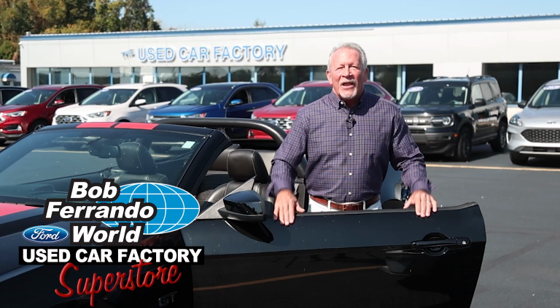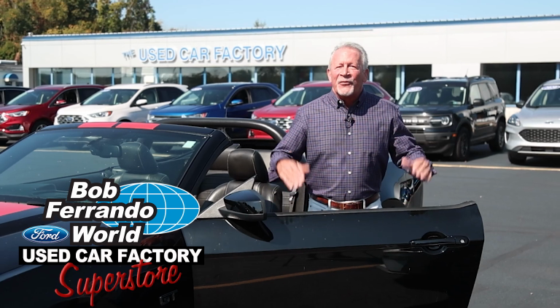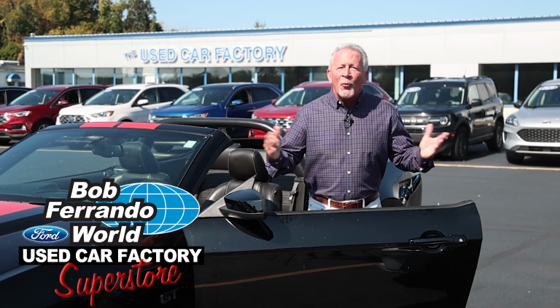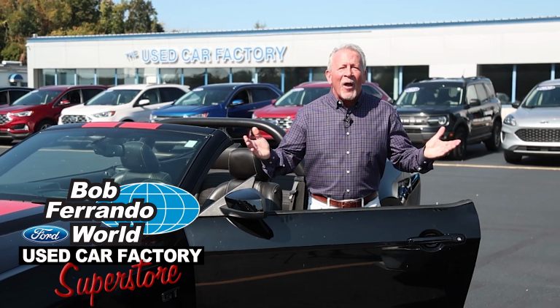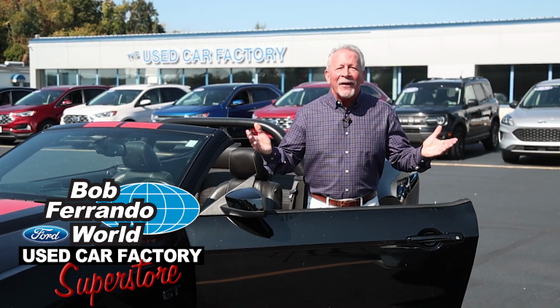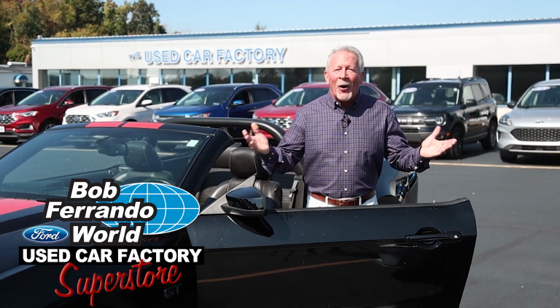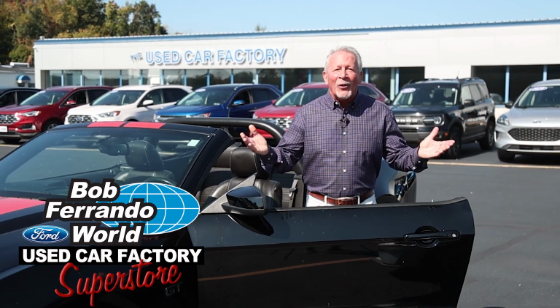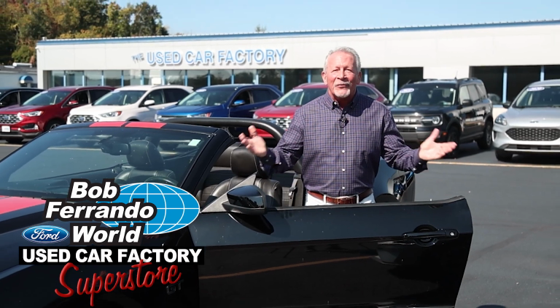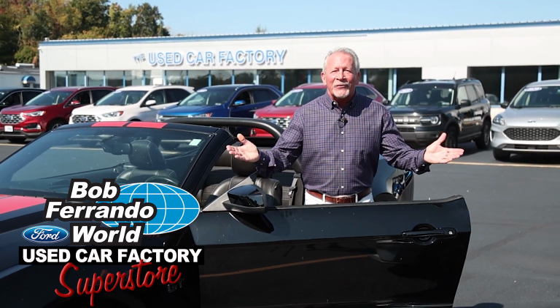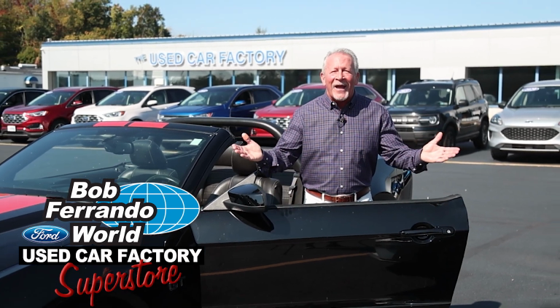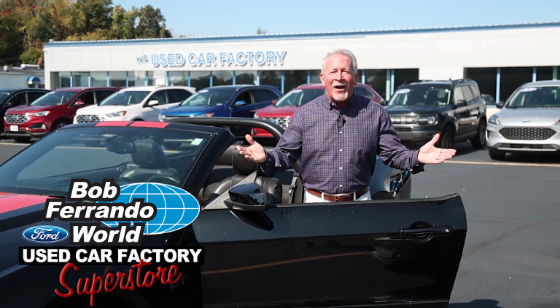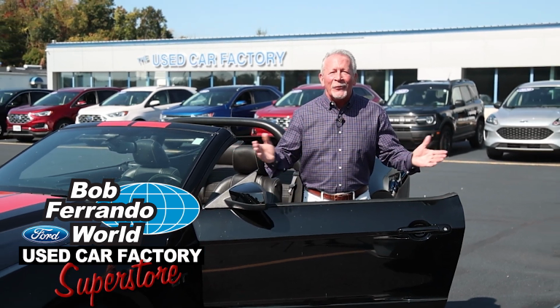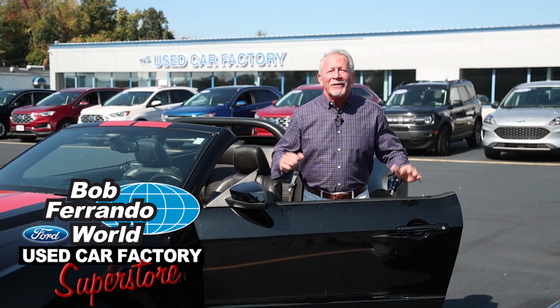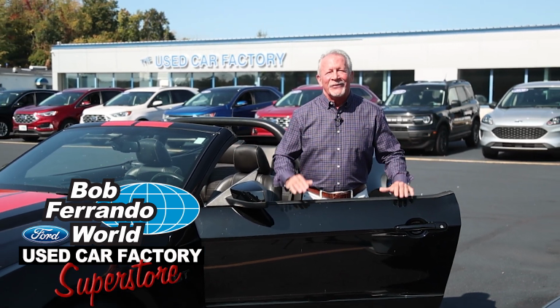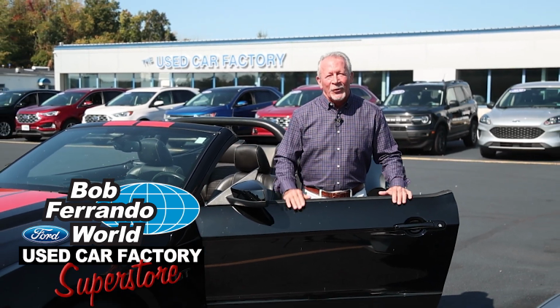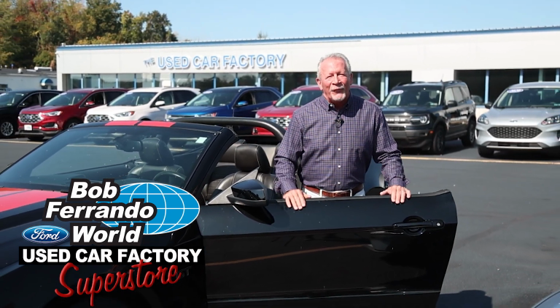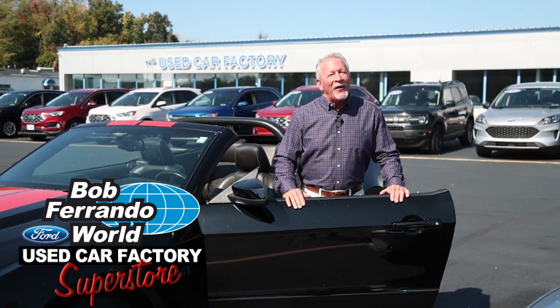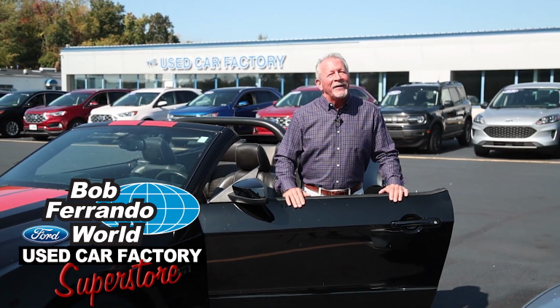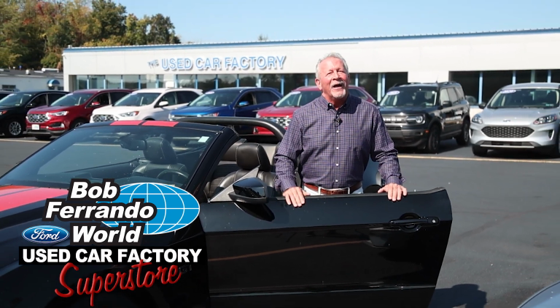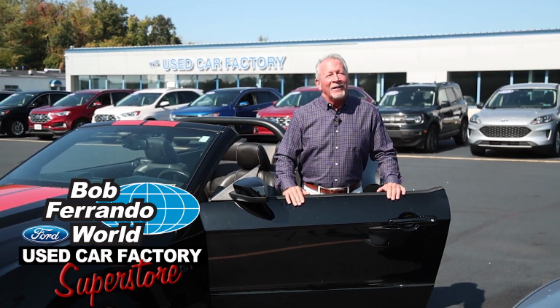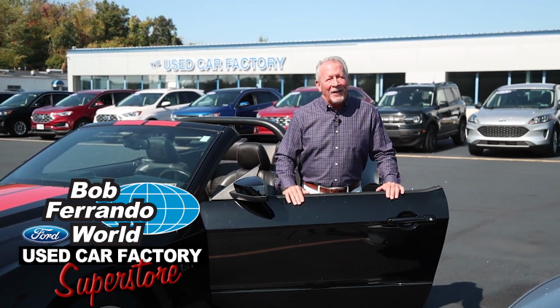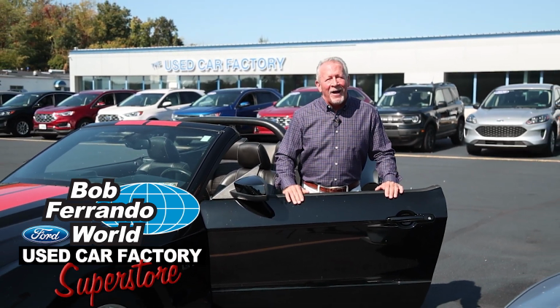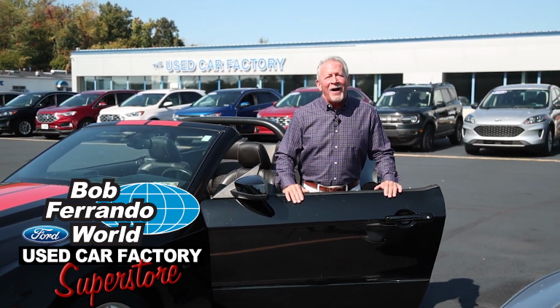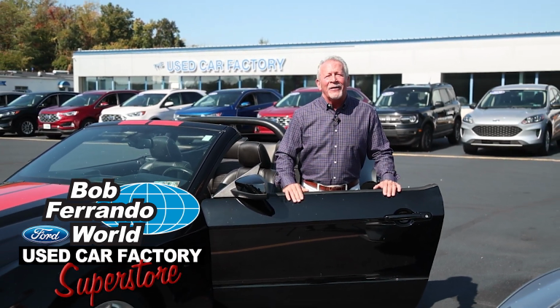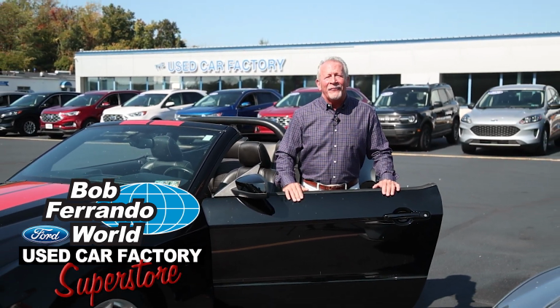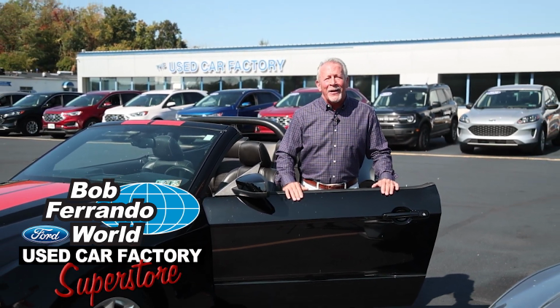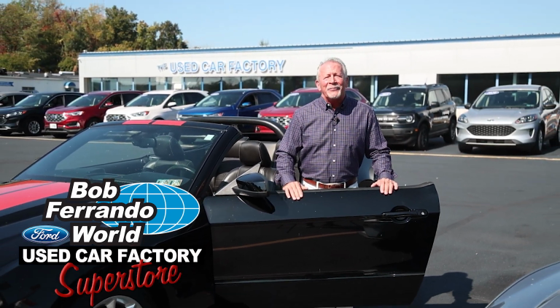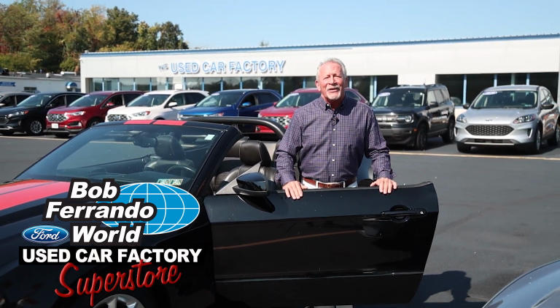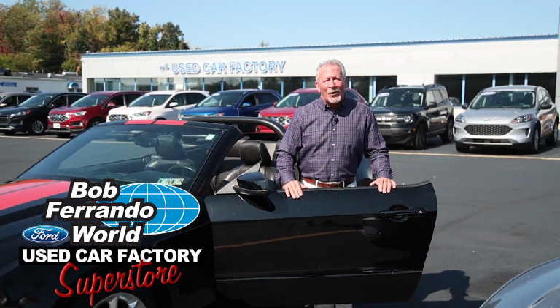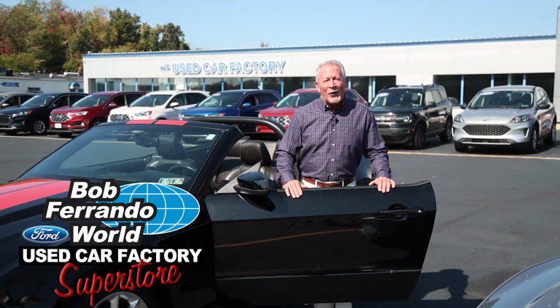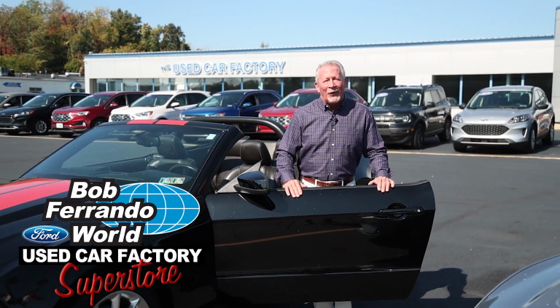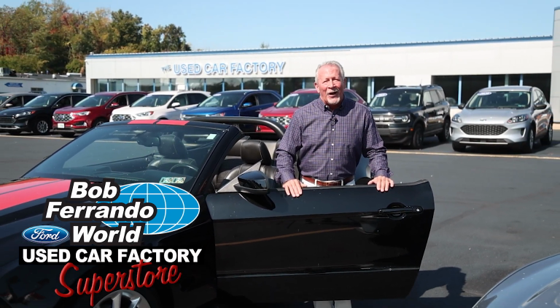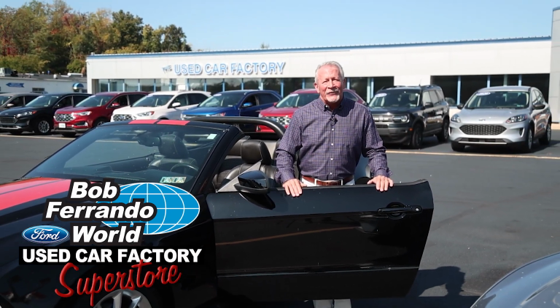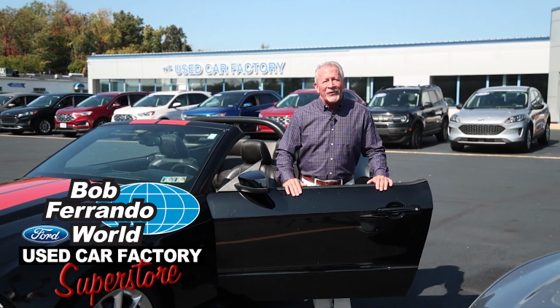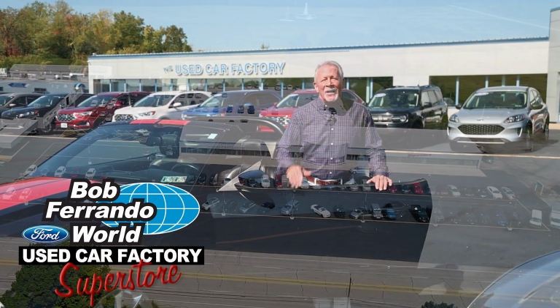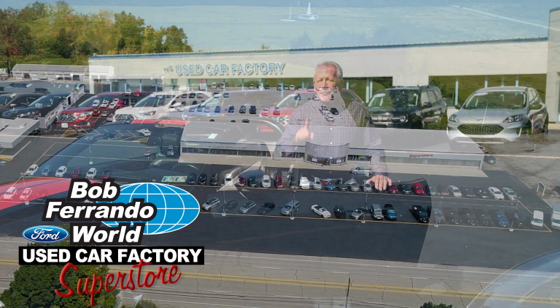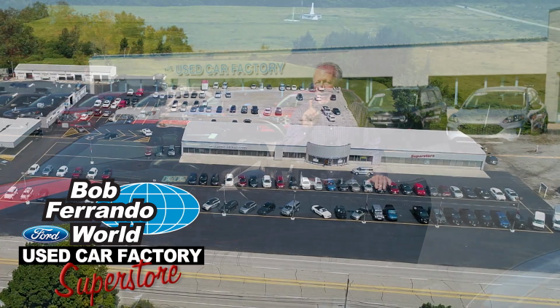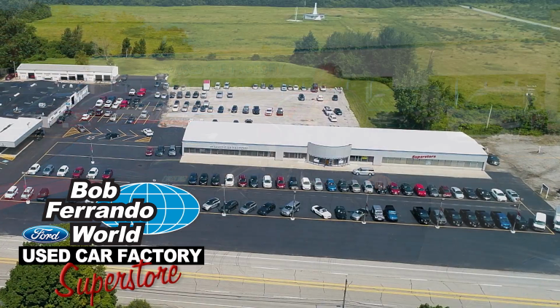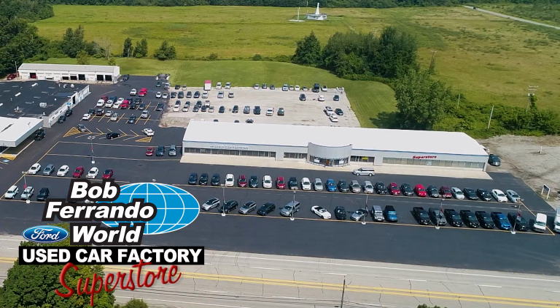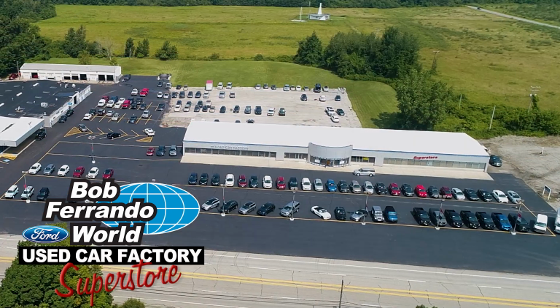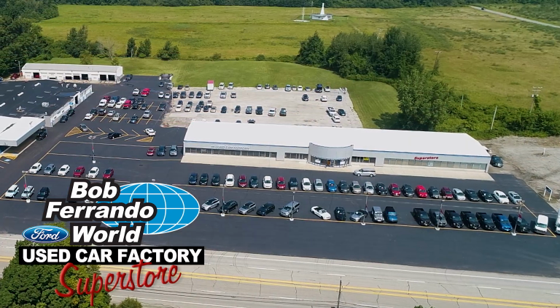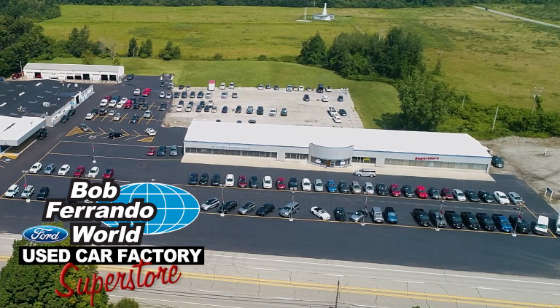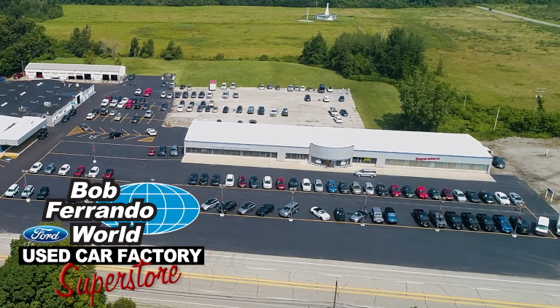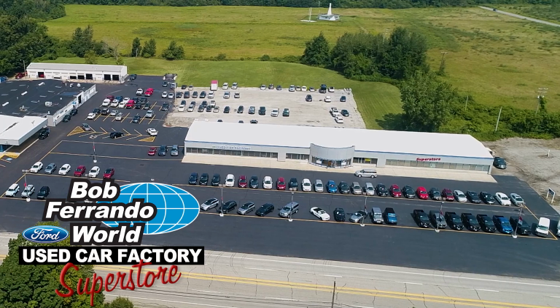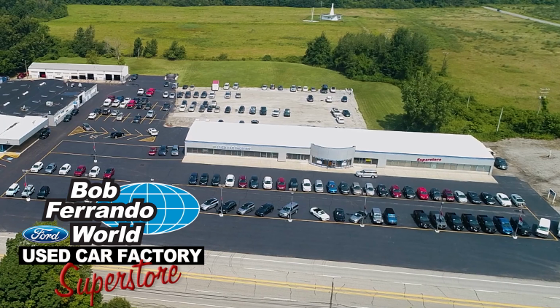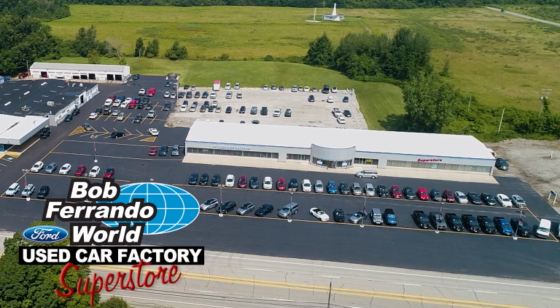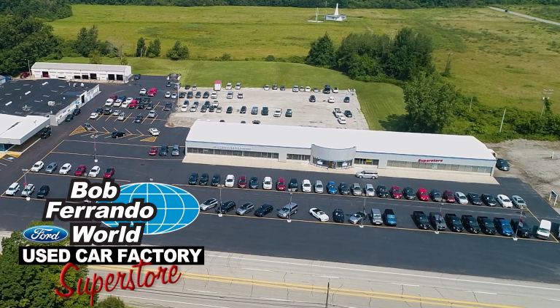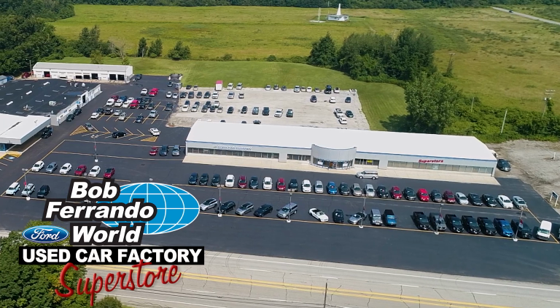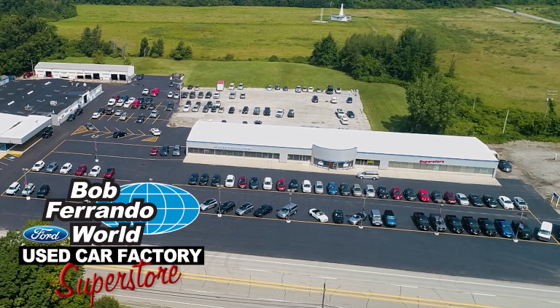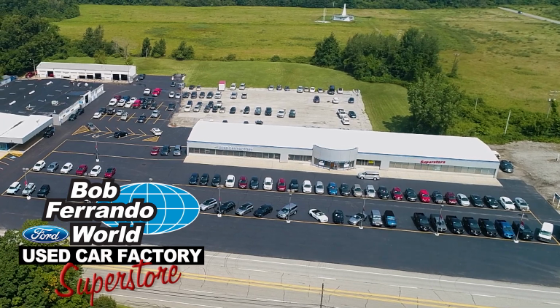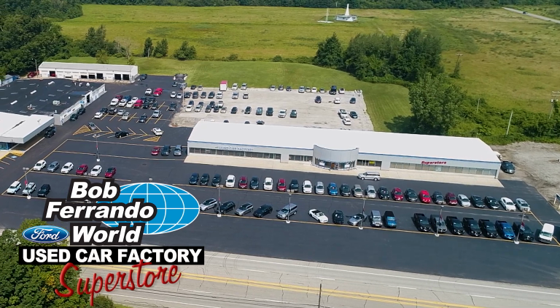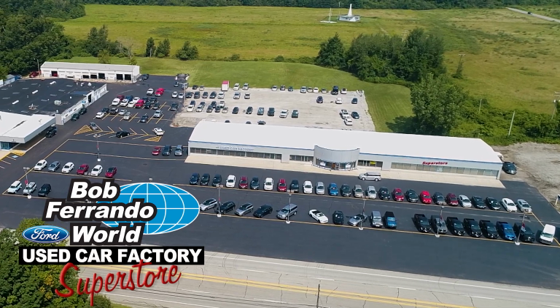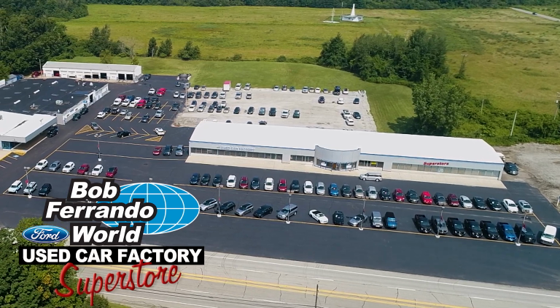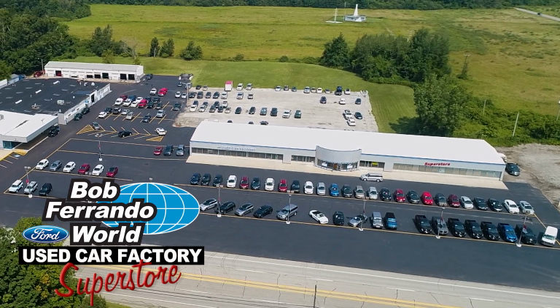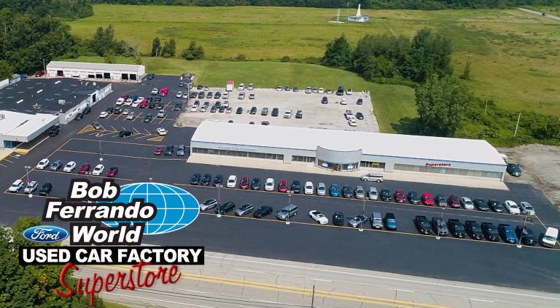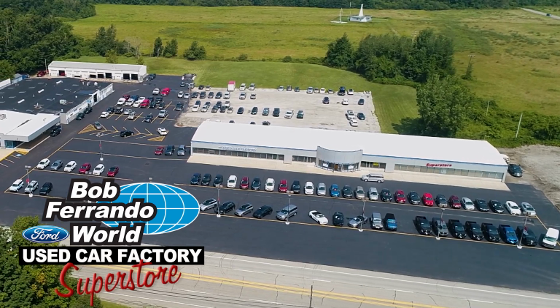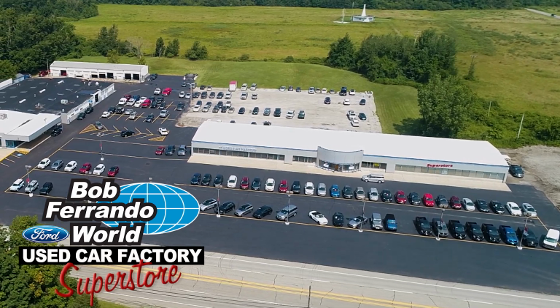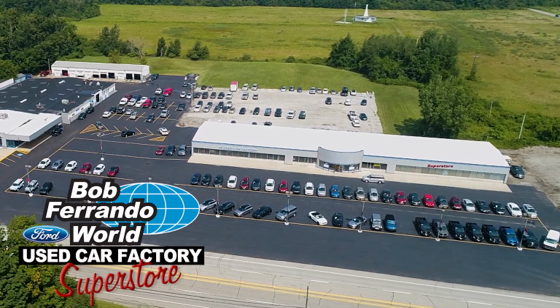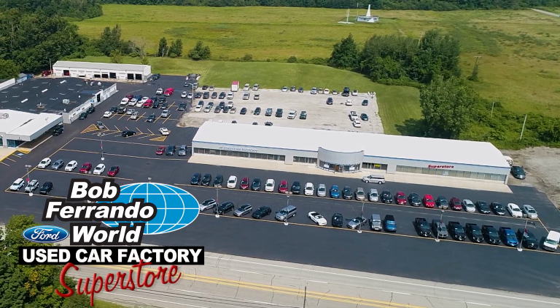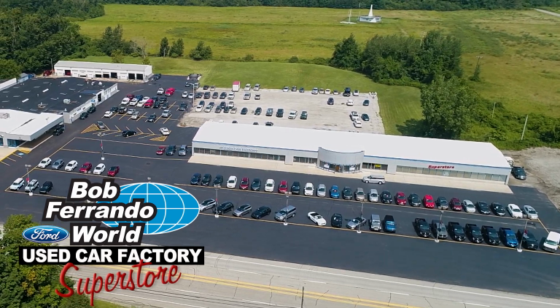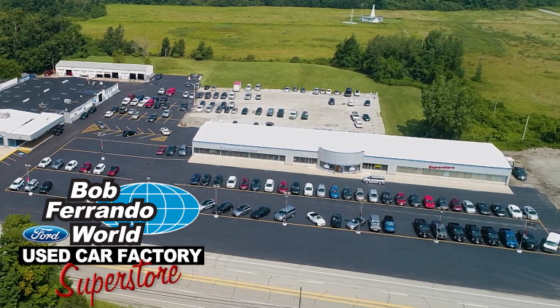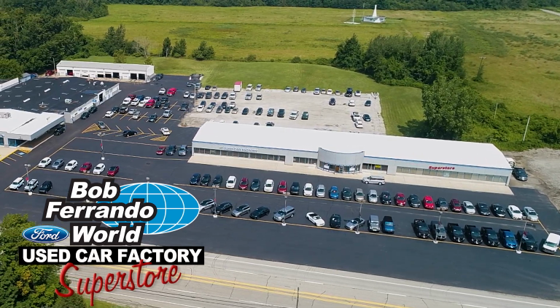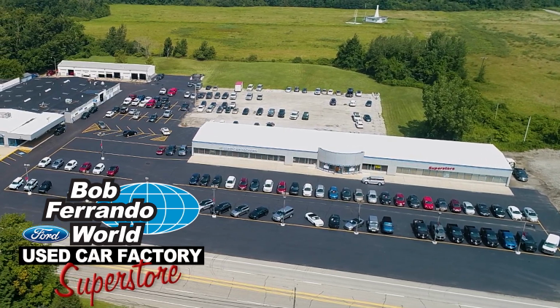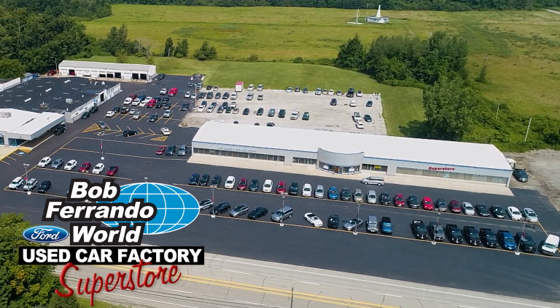If you ride all over town, you'll find a lot of empty car lots, but not at Bob Ferrando's Used Car Factory Superstore.